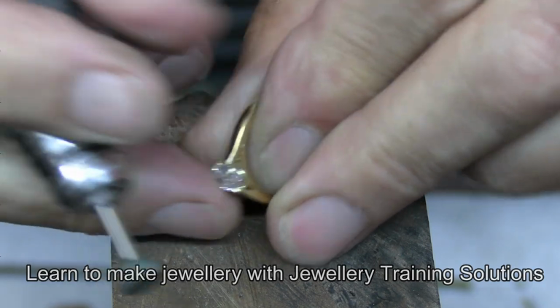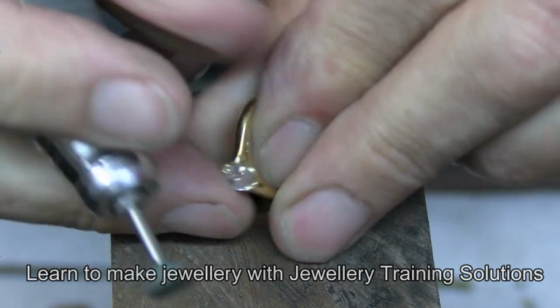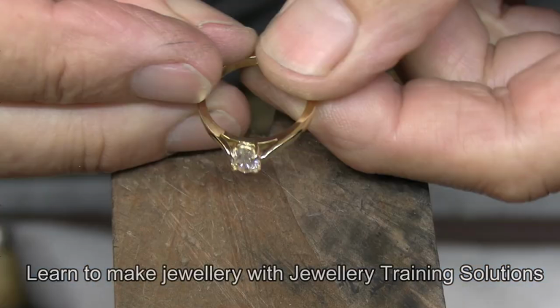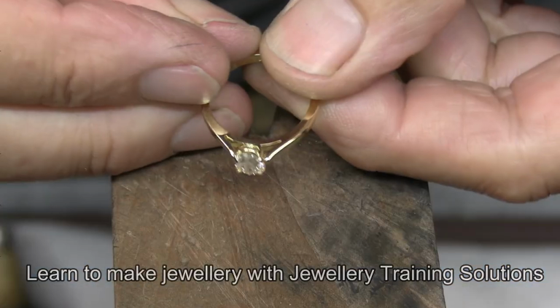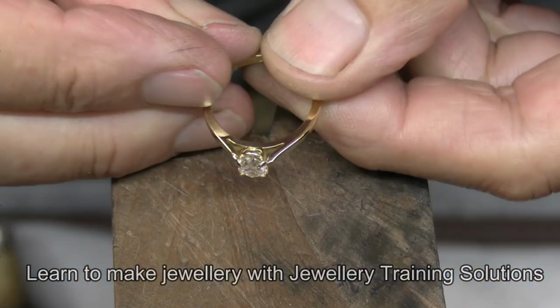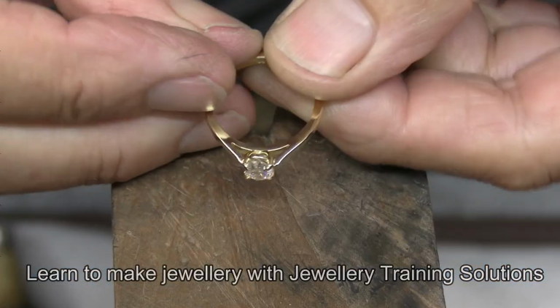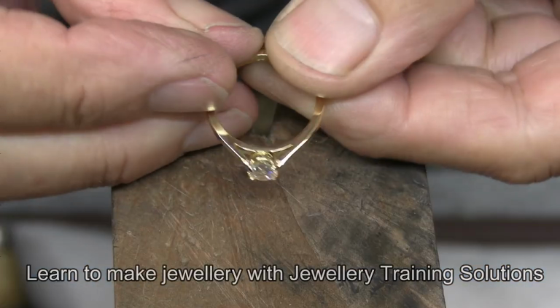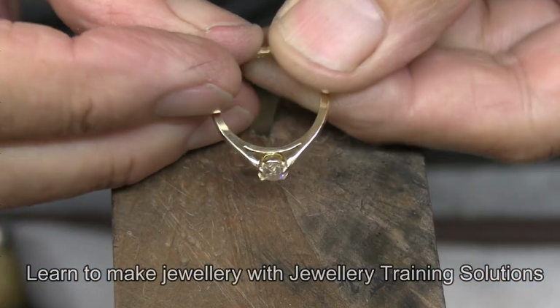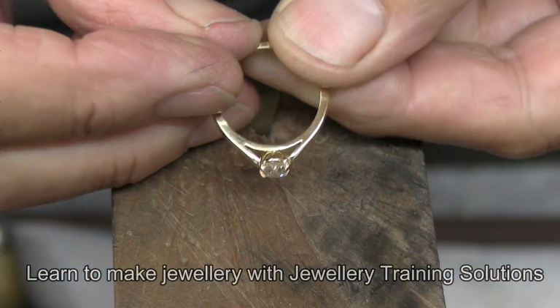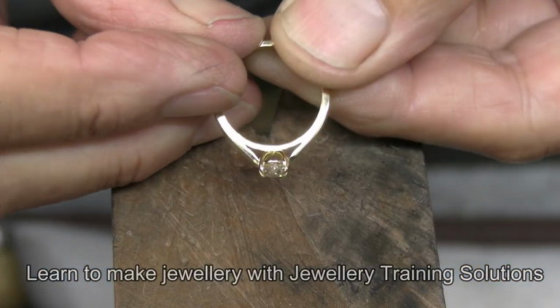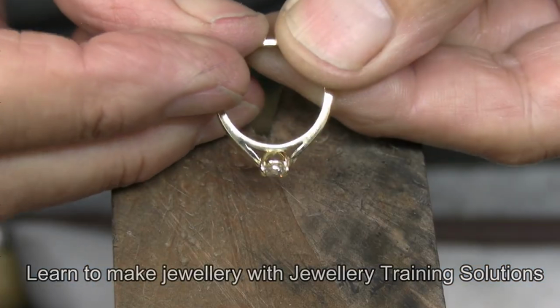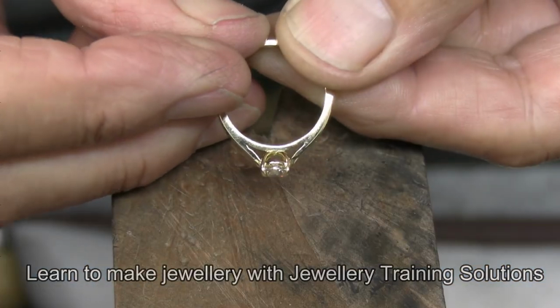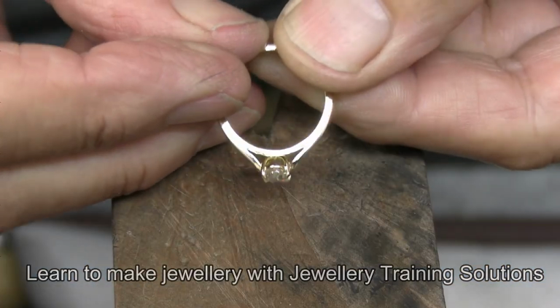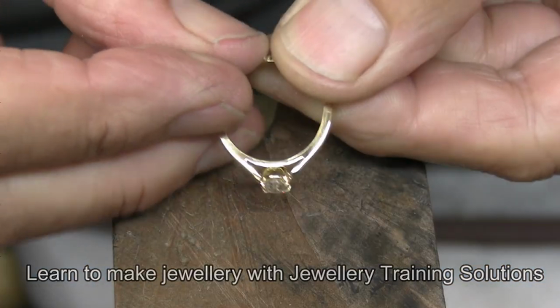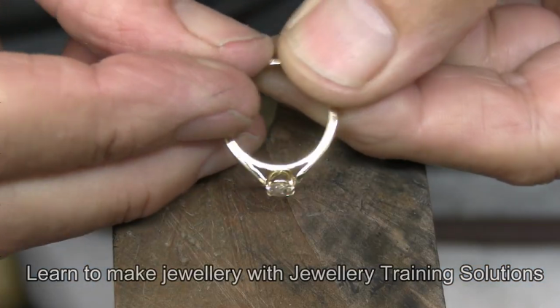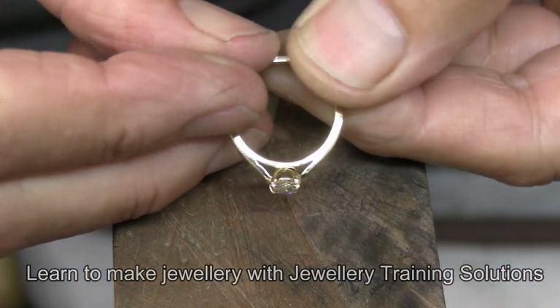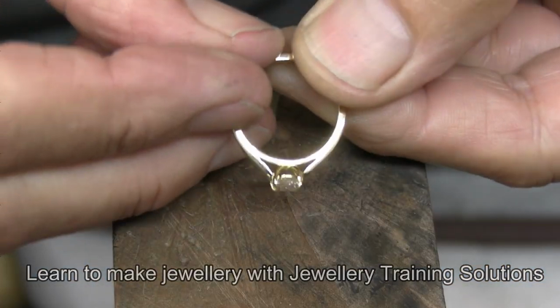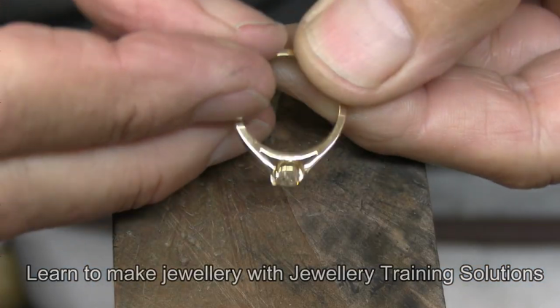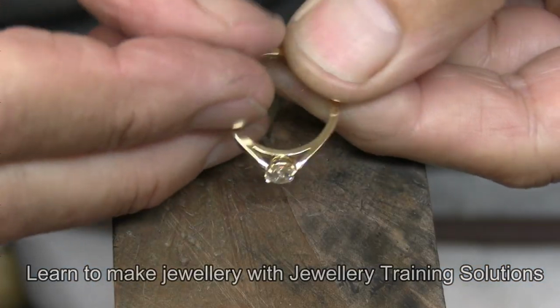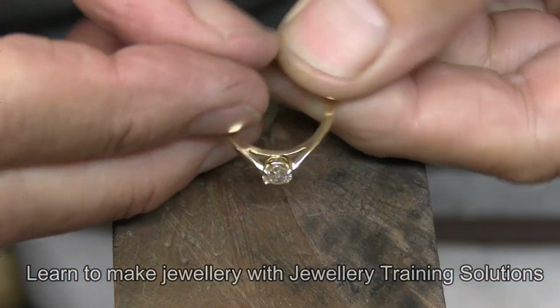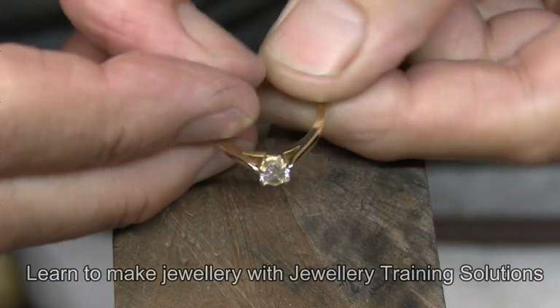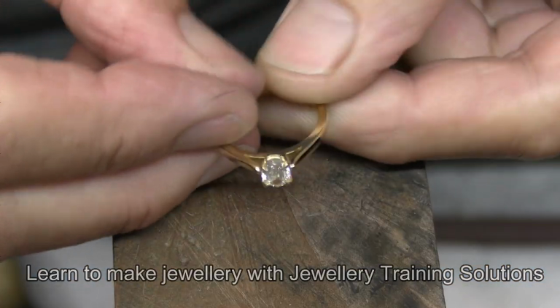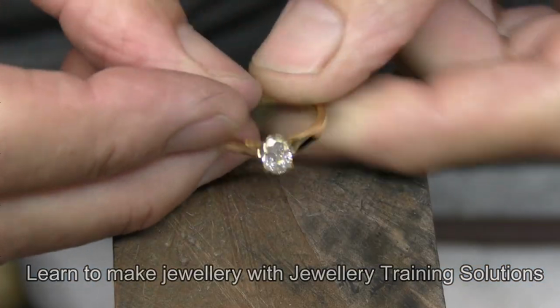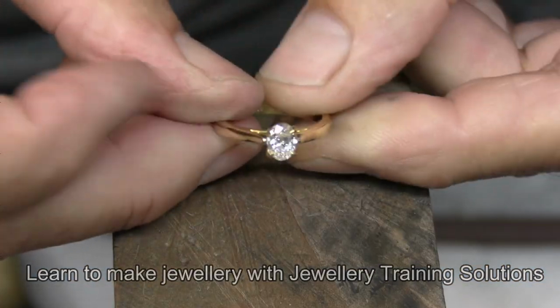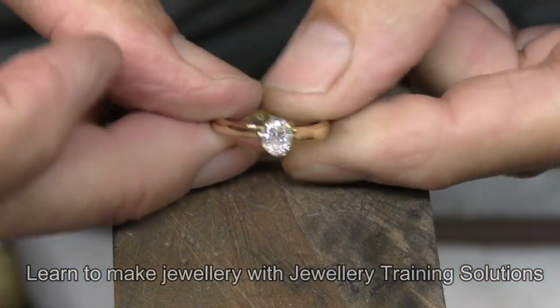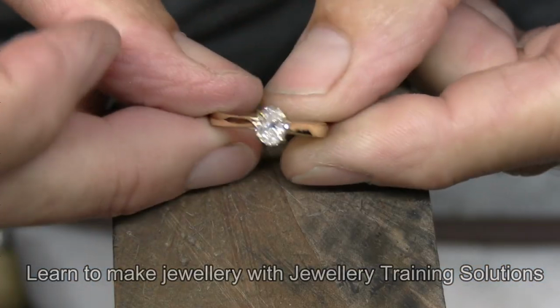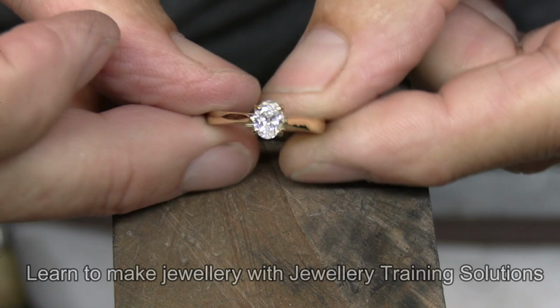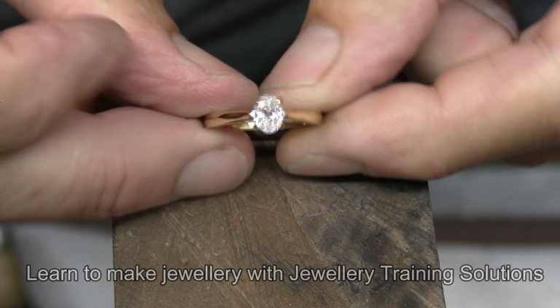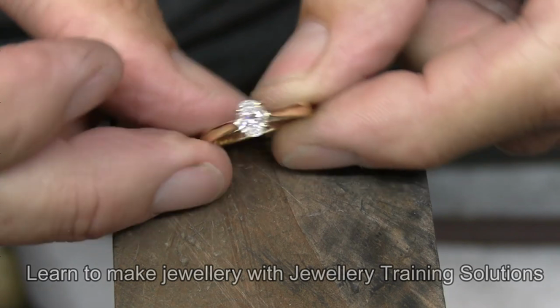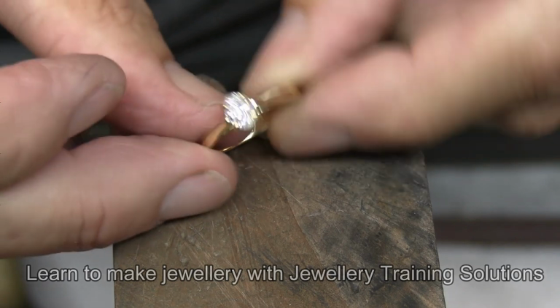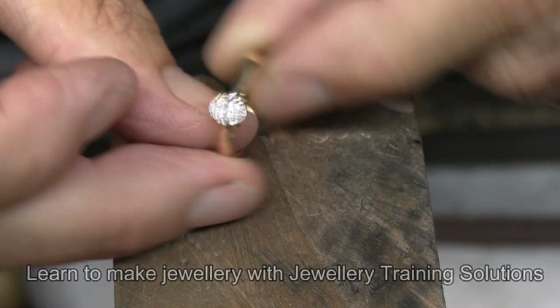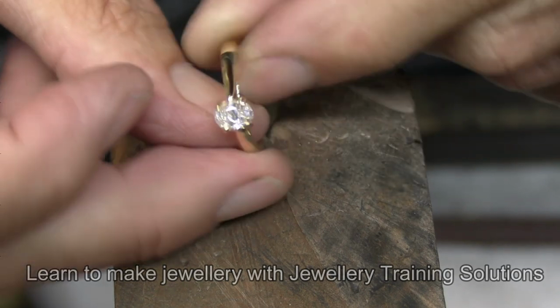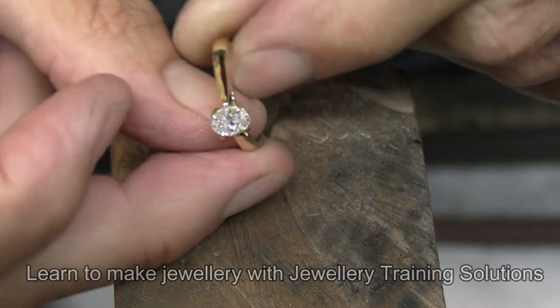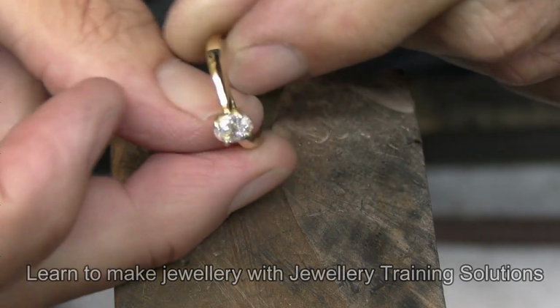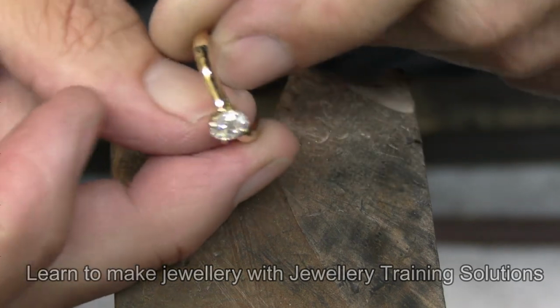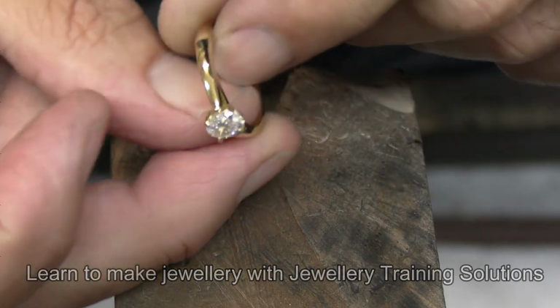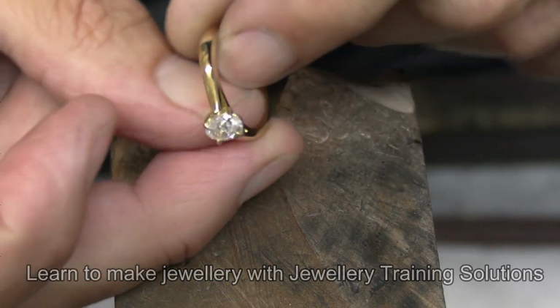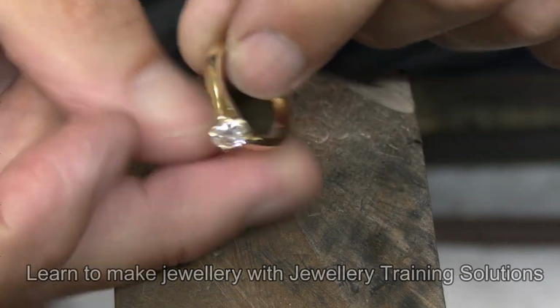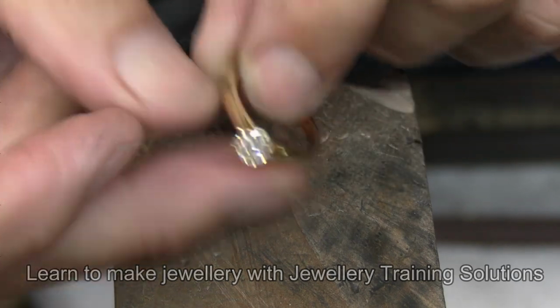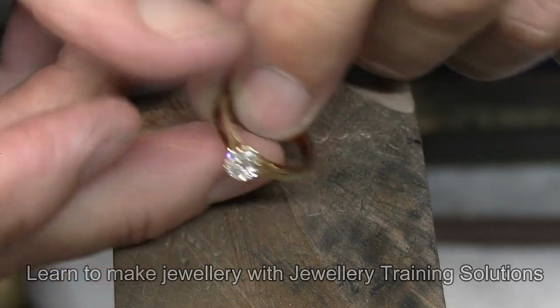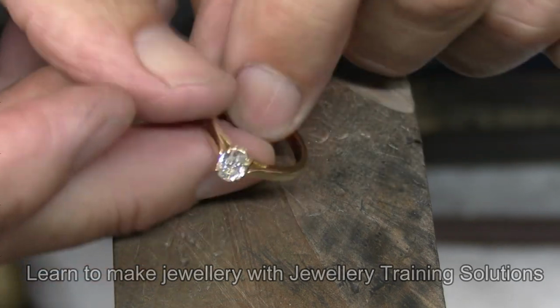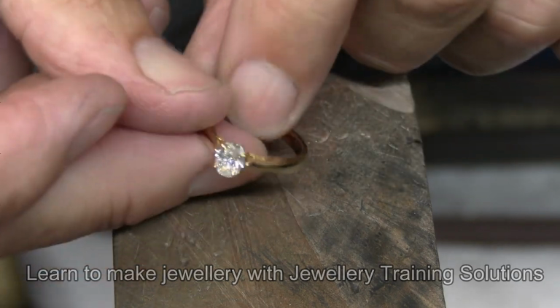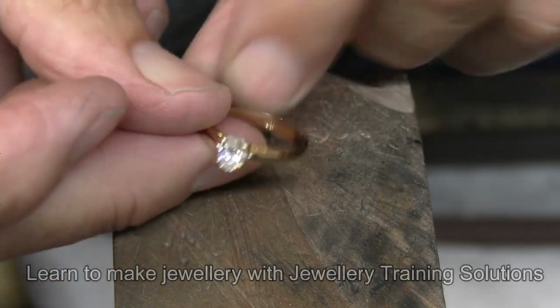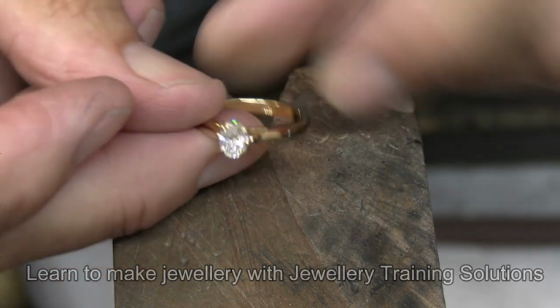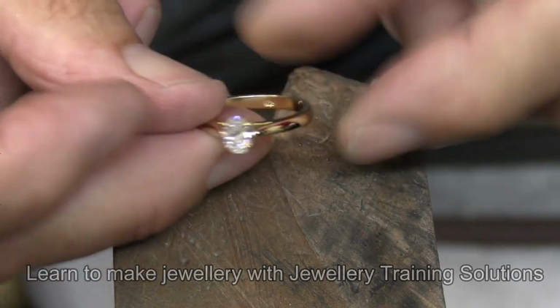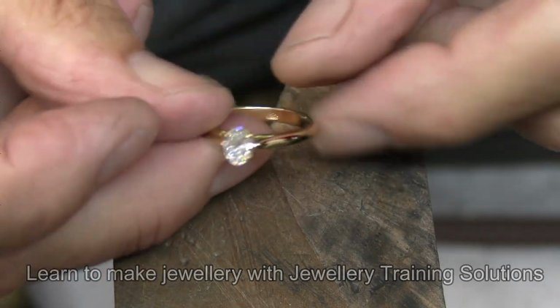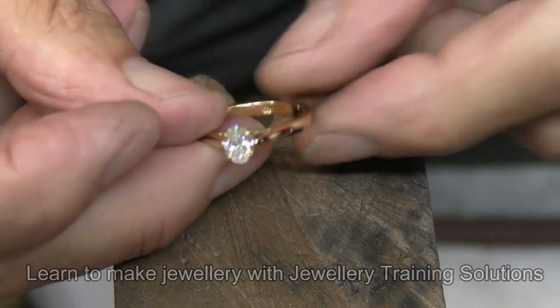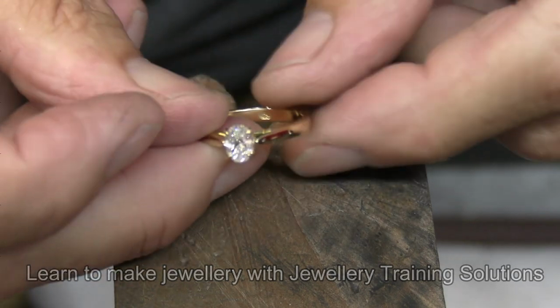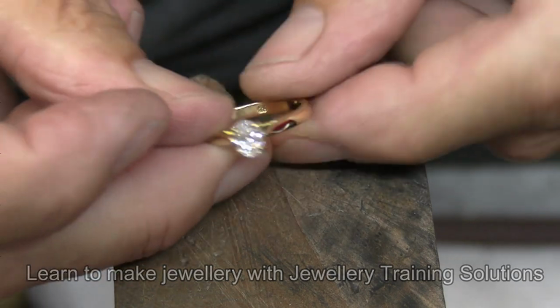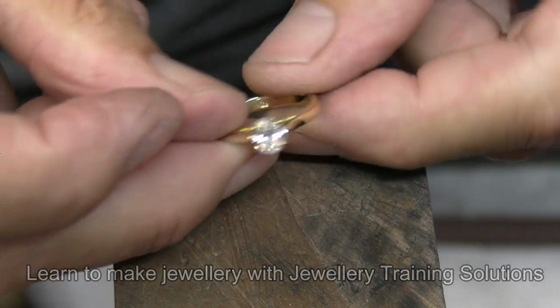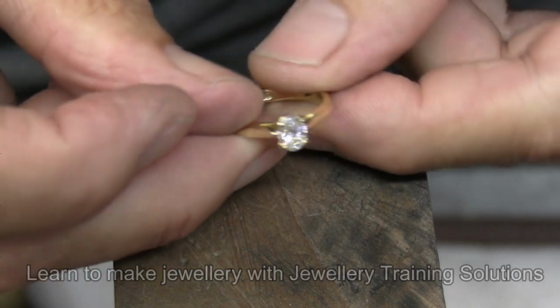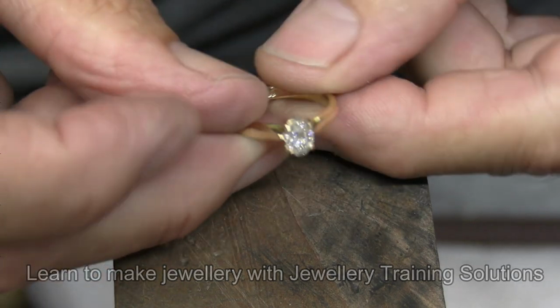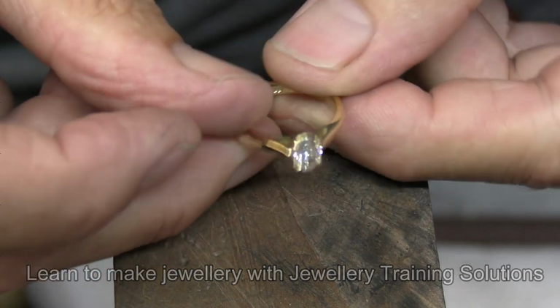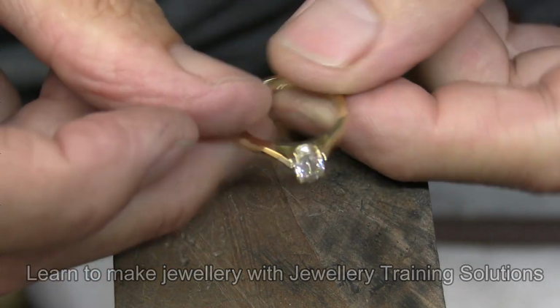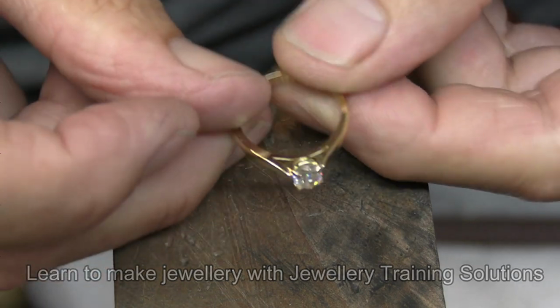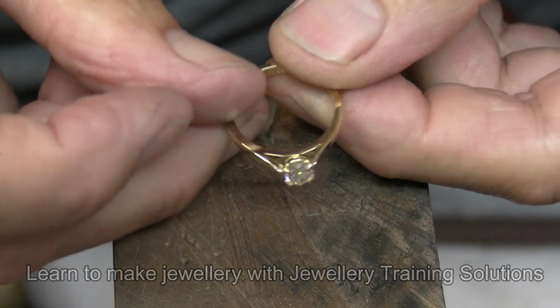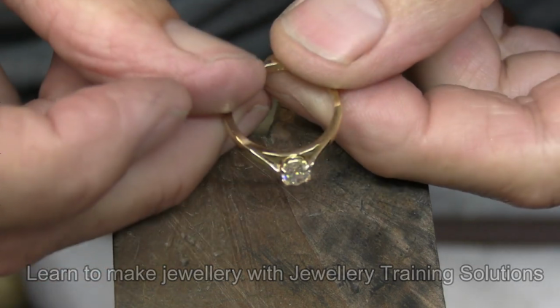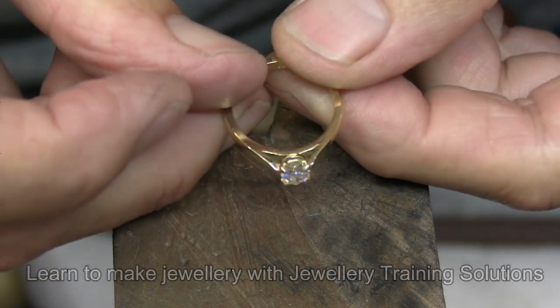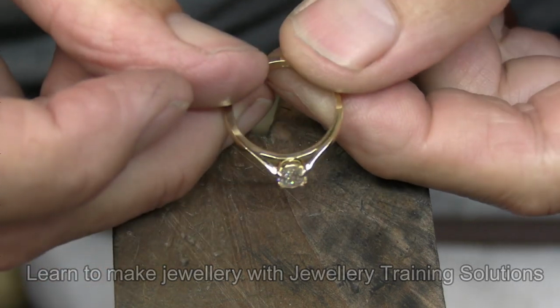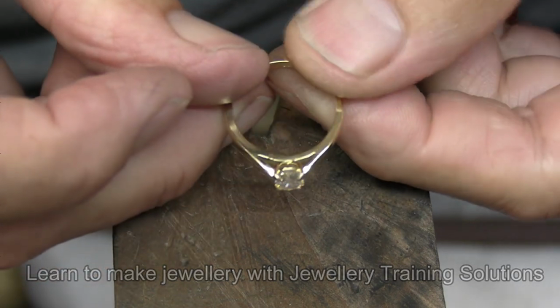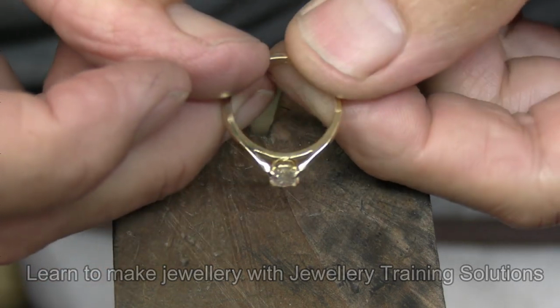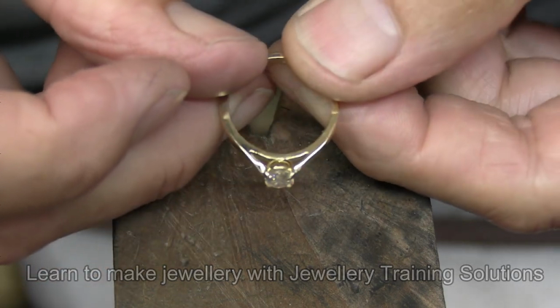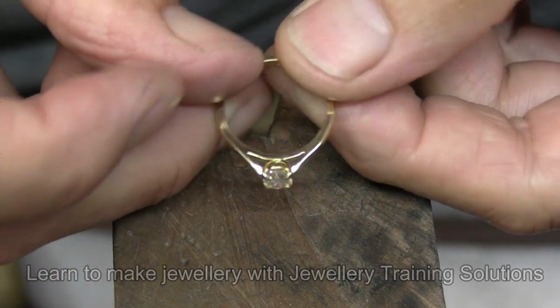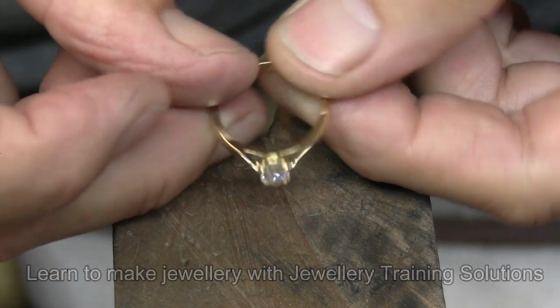So there we have it — set, polished, and finished. Hope you enjoyed.